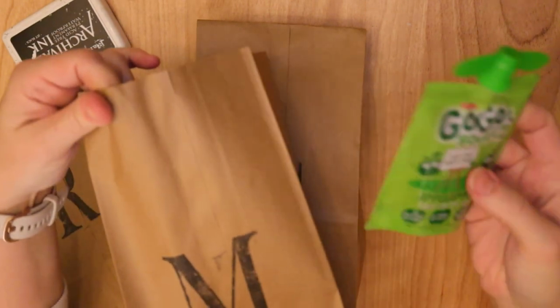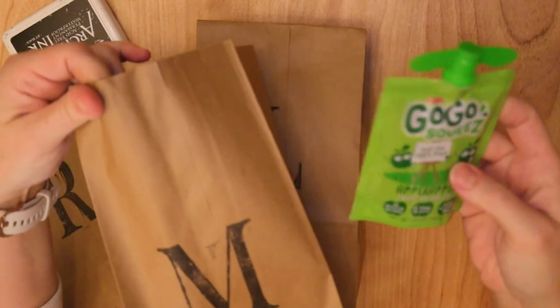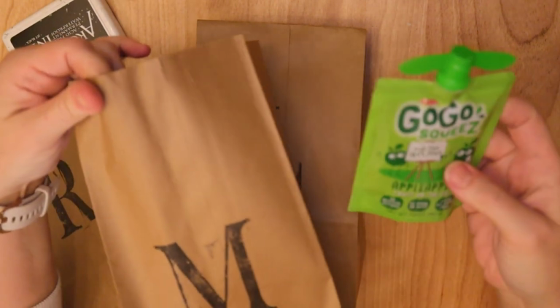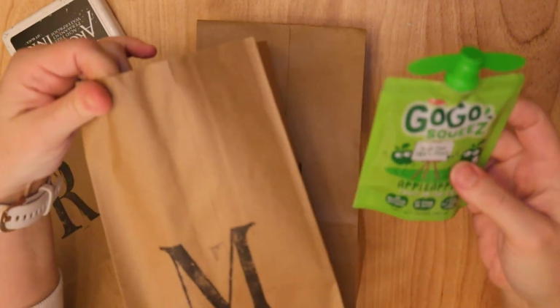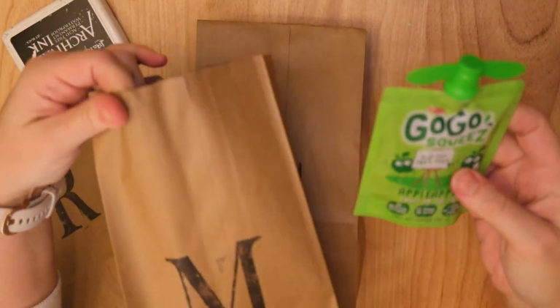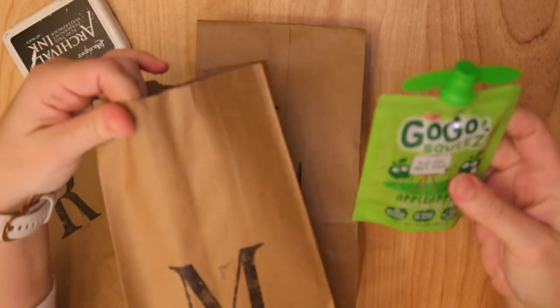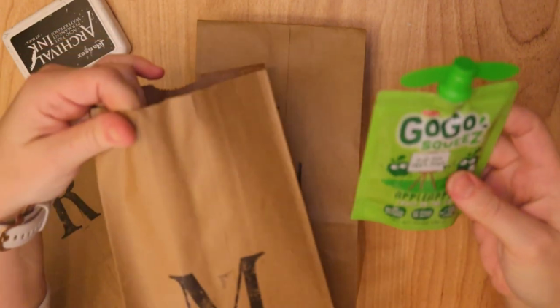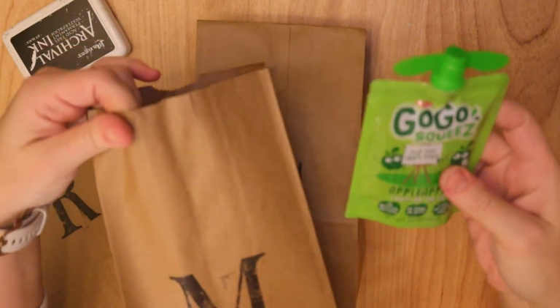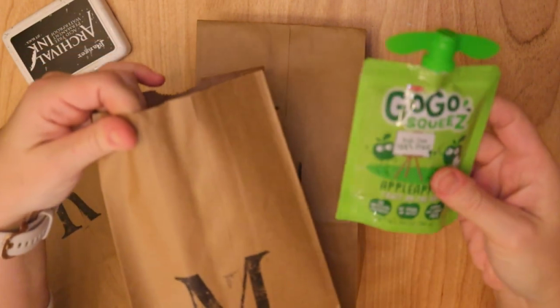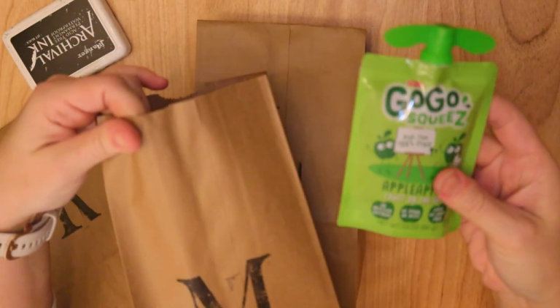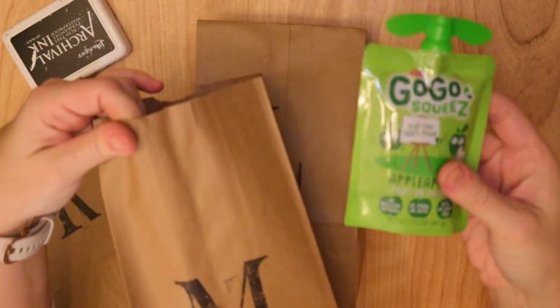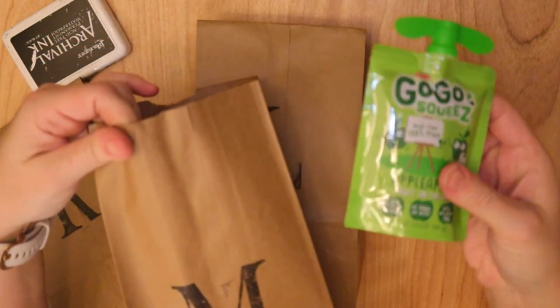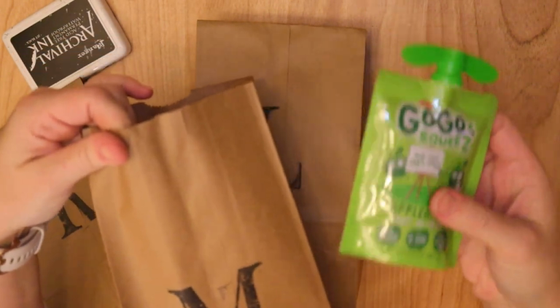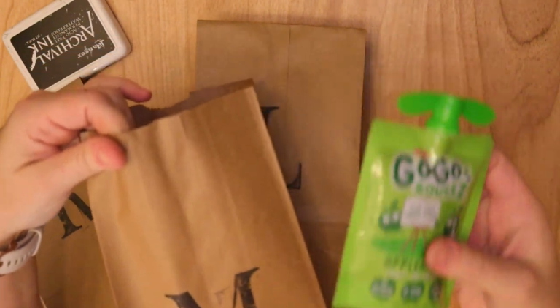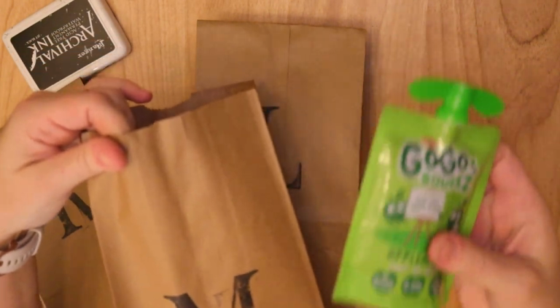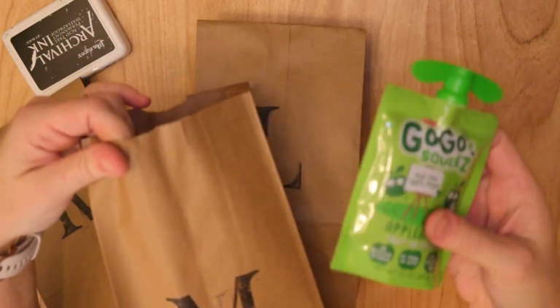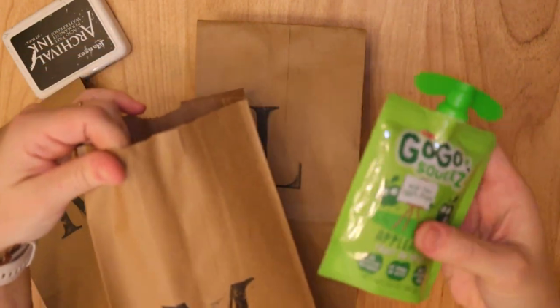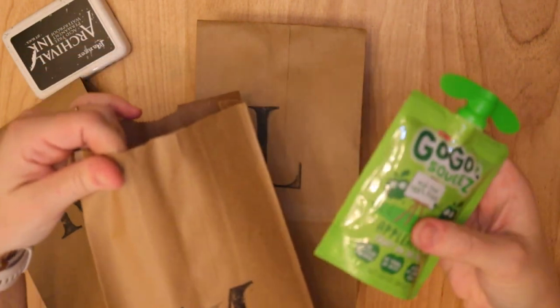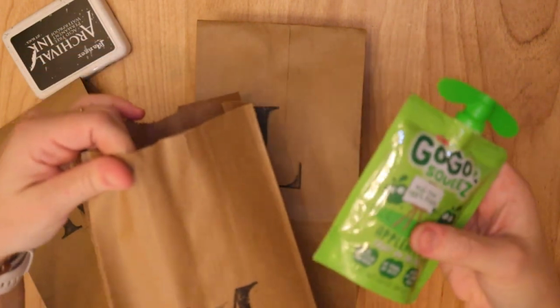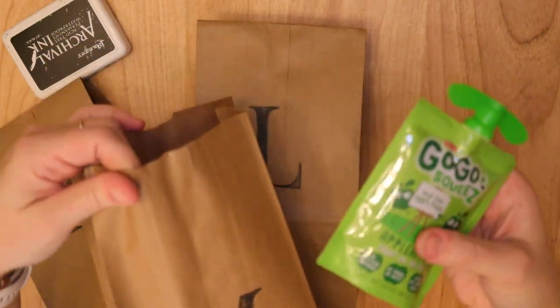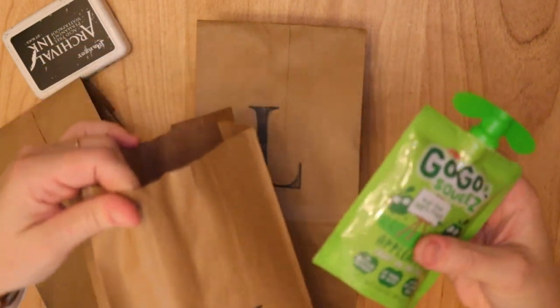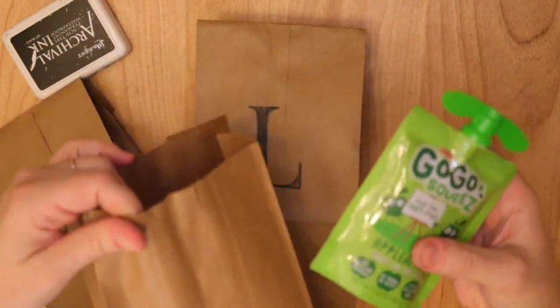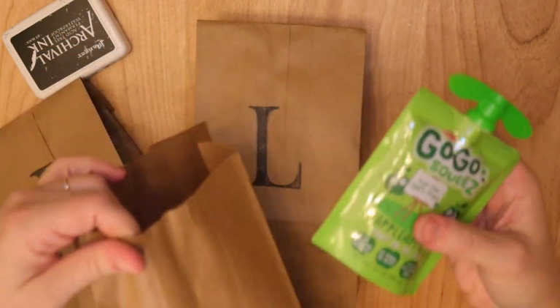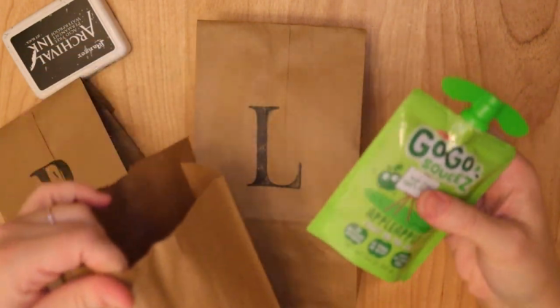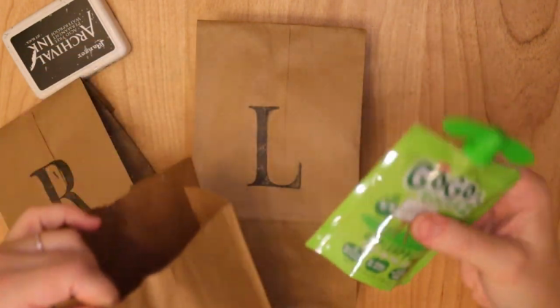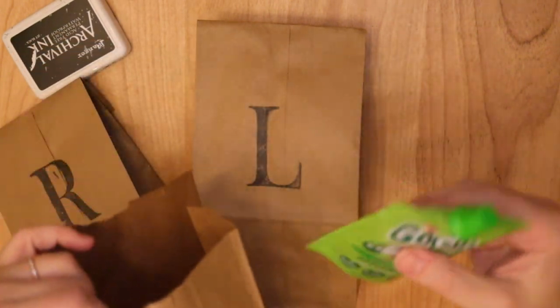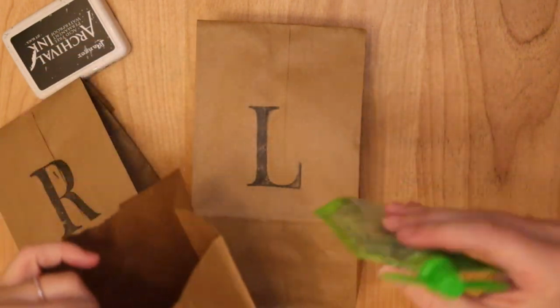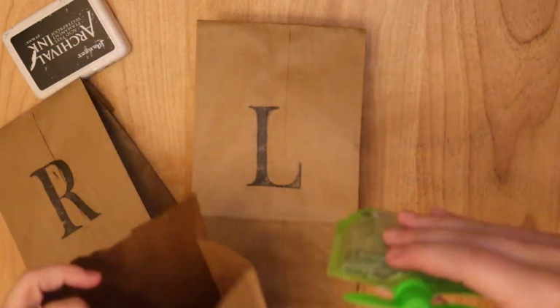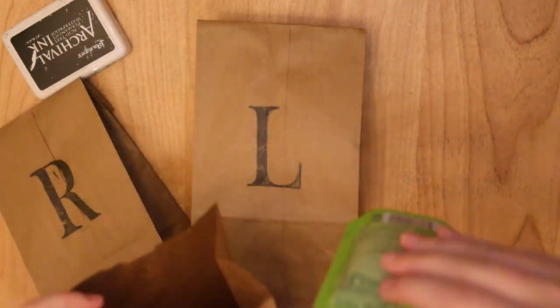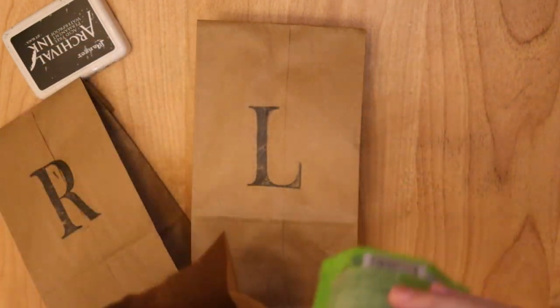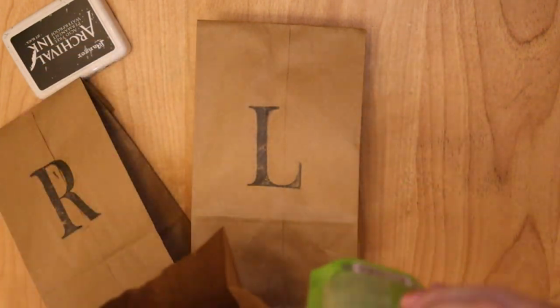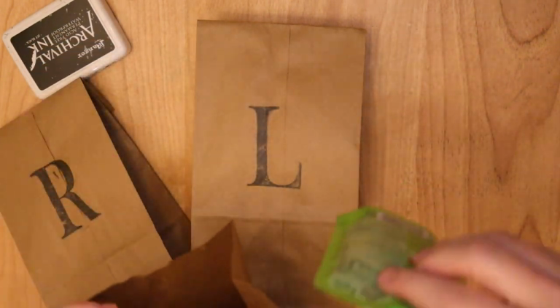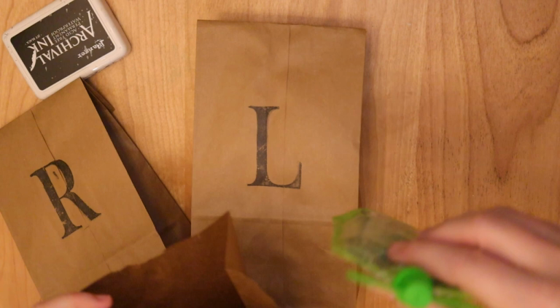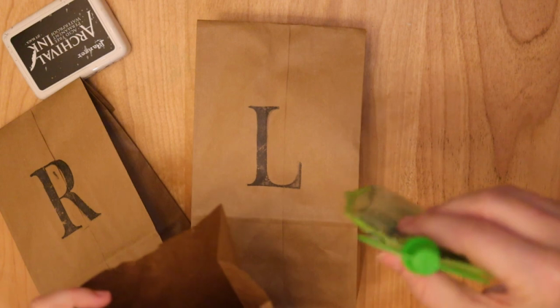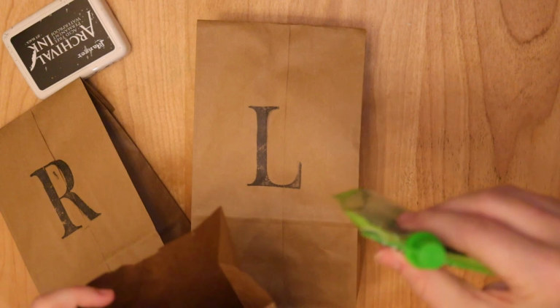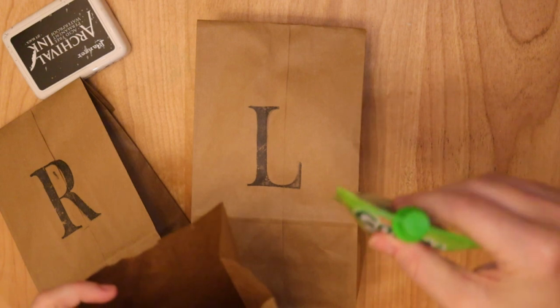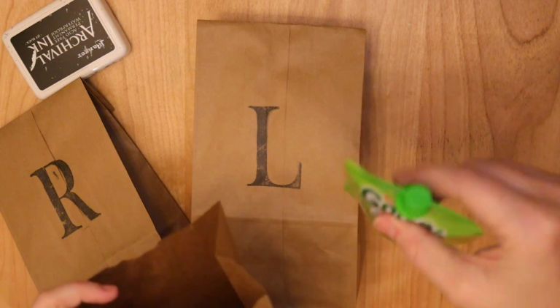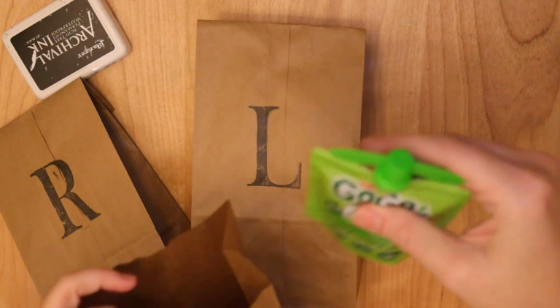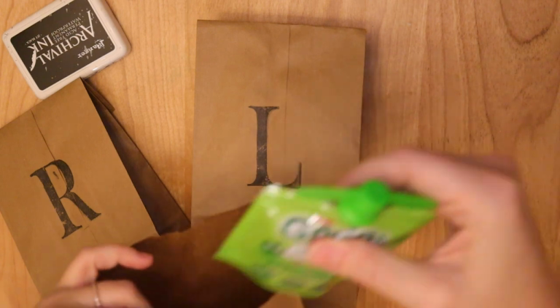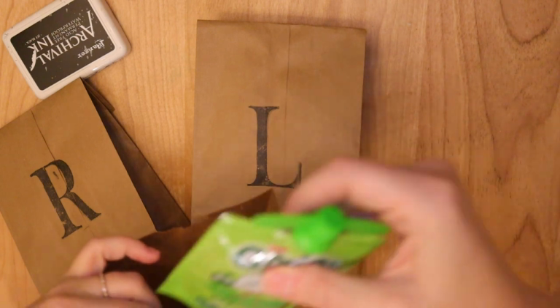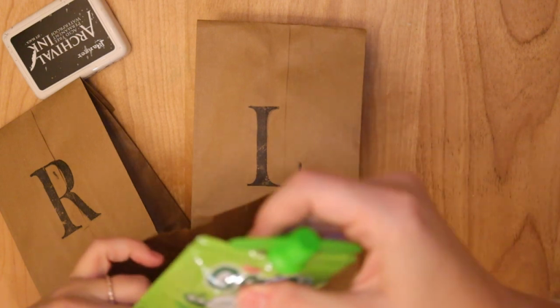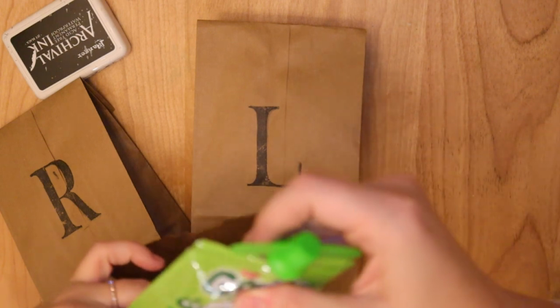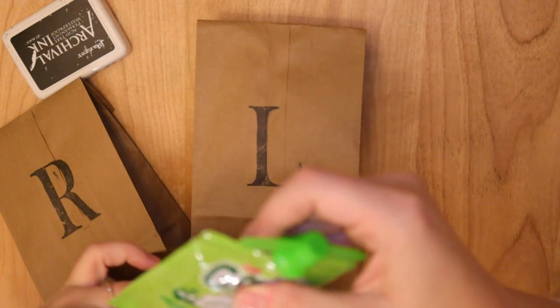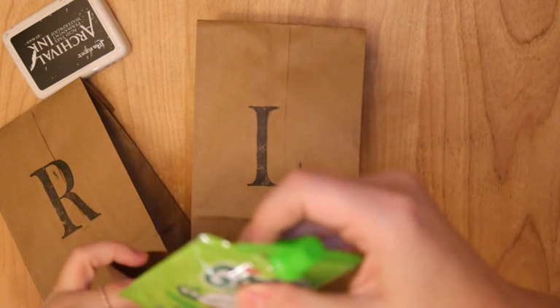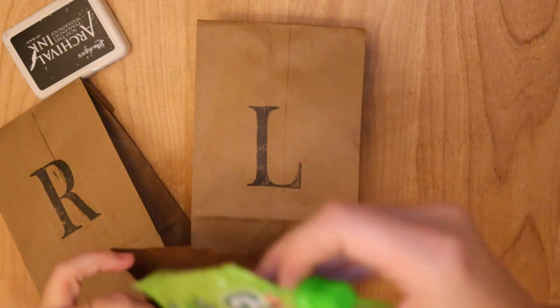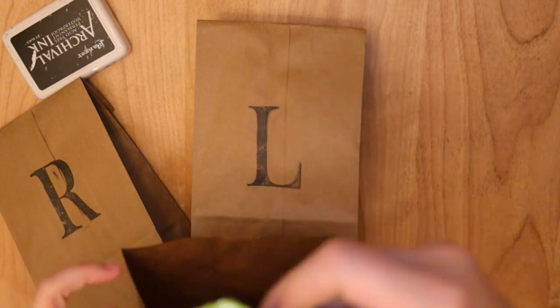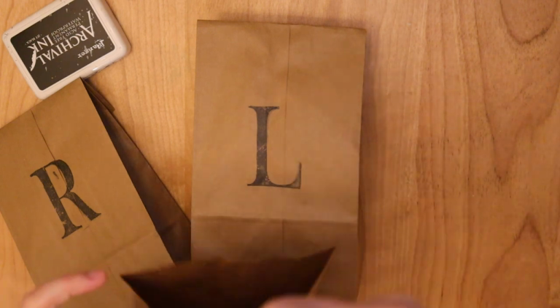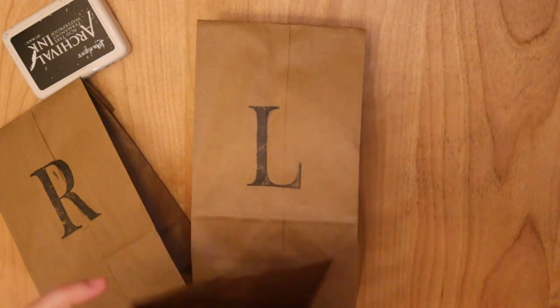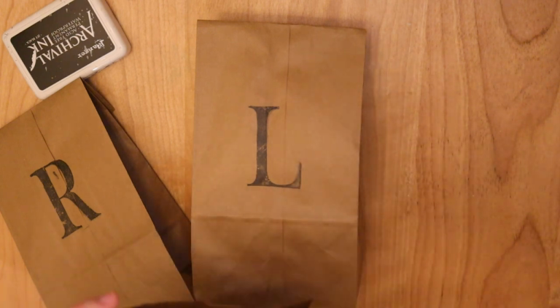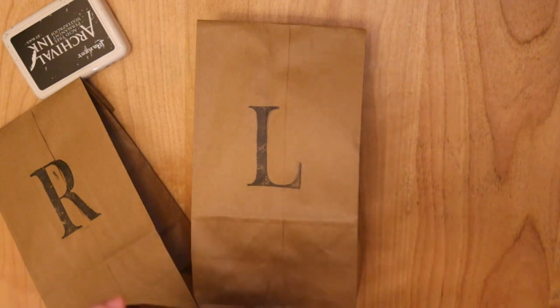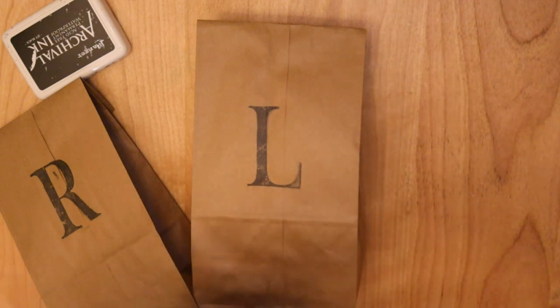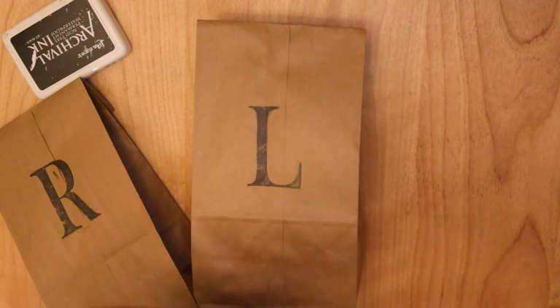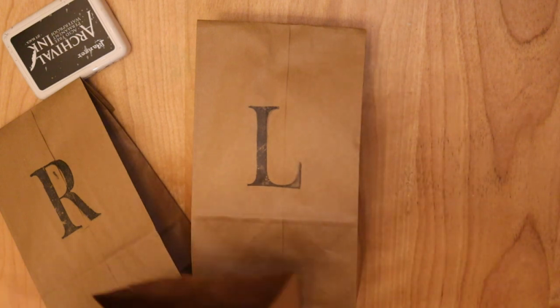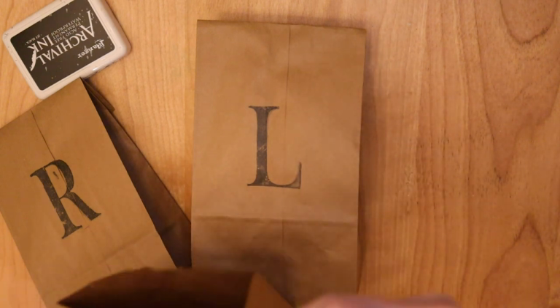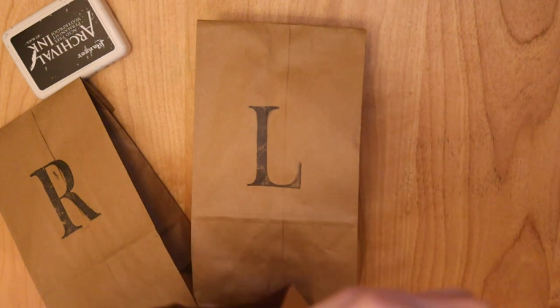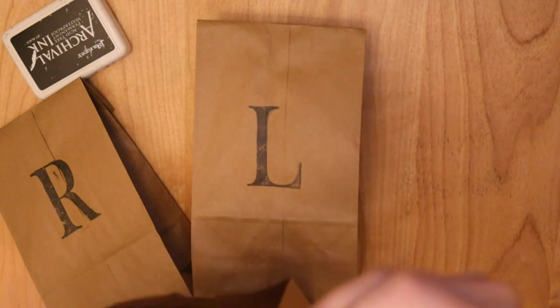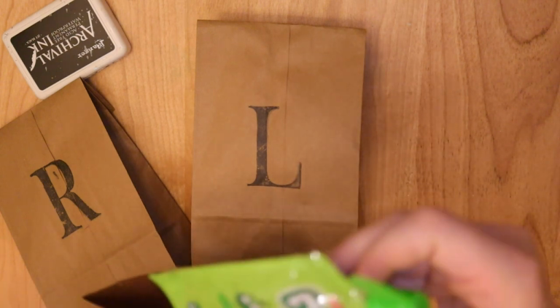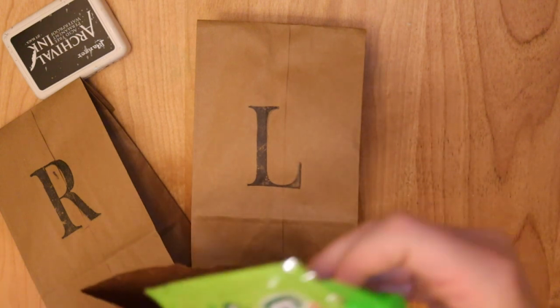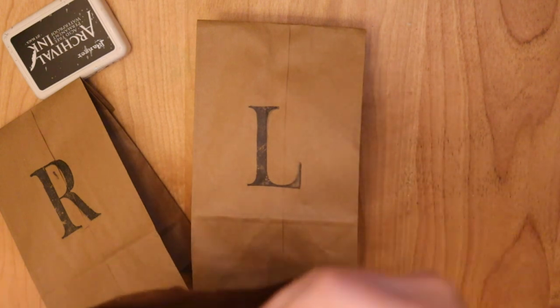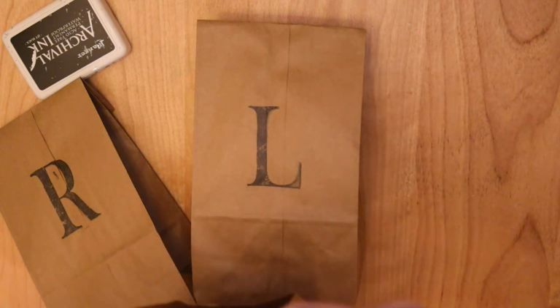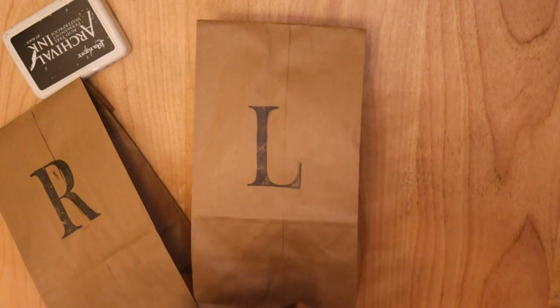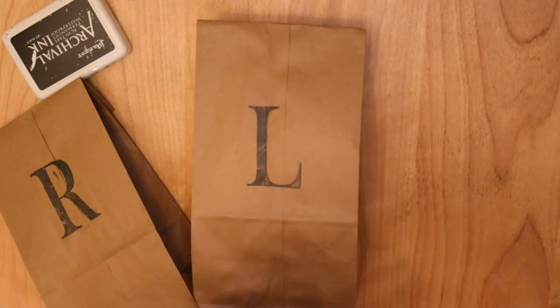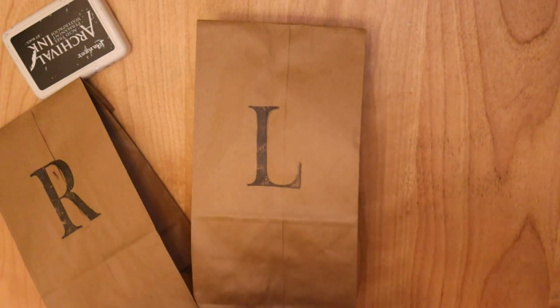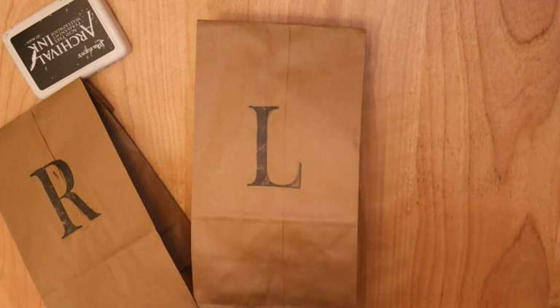Just giving my eight-month-old an applesauce pouch this year, which is definitely not as good as hot chocolate, but next year I'm sure he'll be enjoying the good stuff.